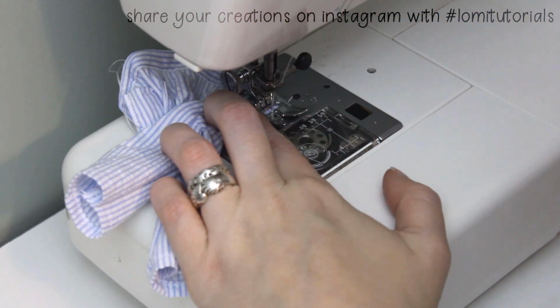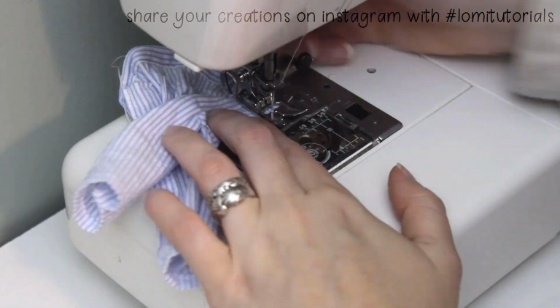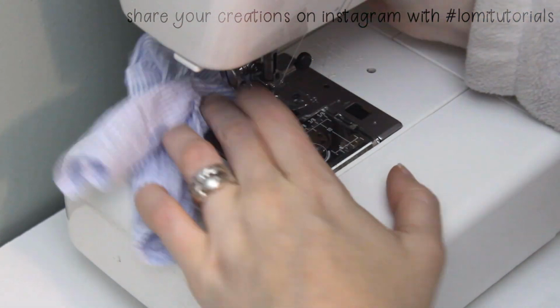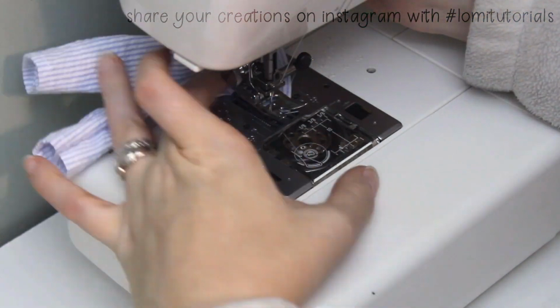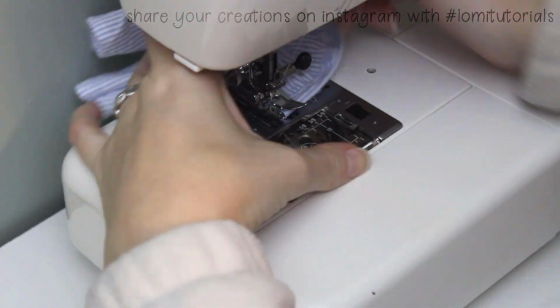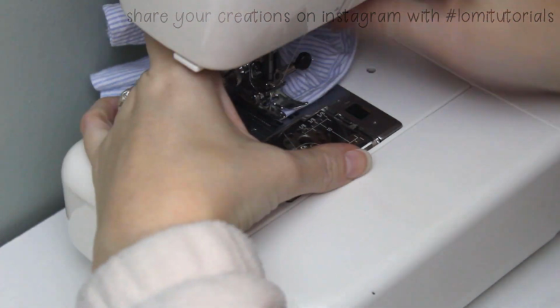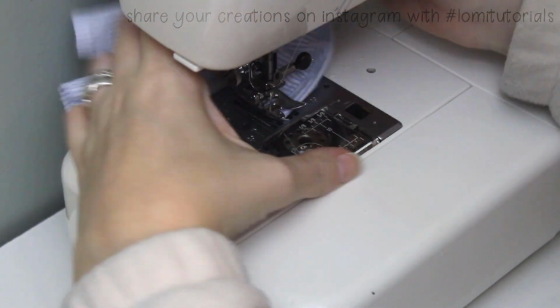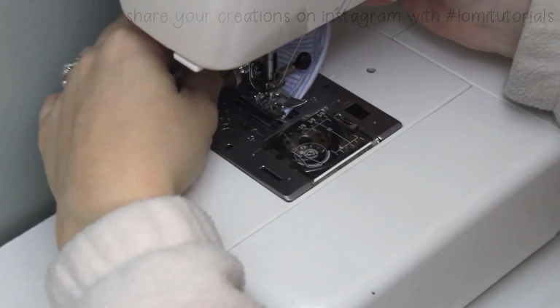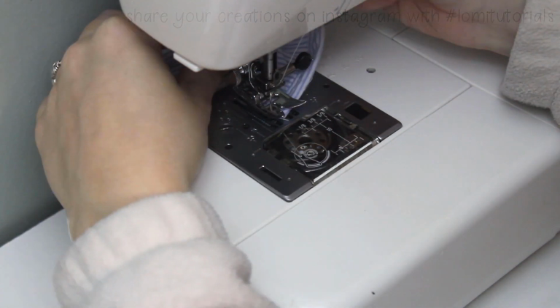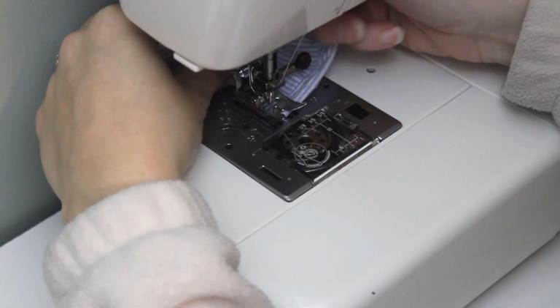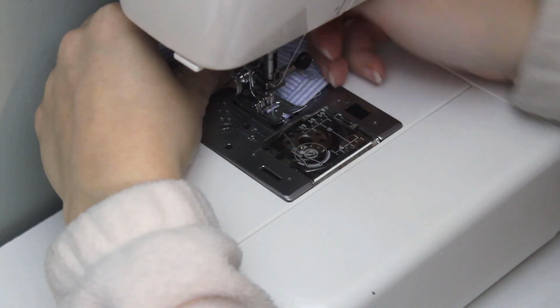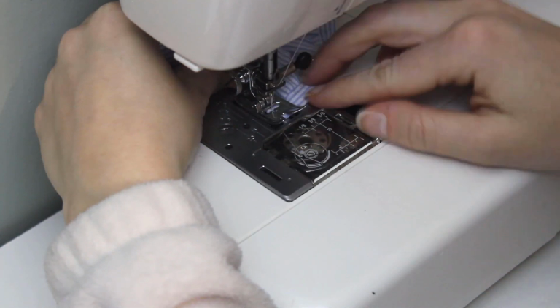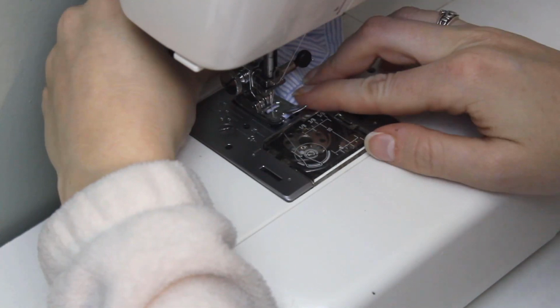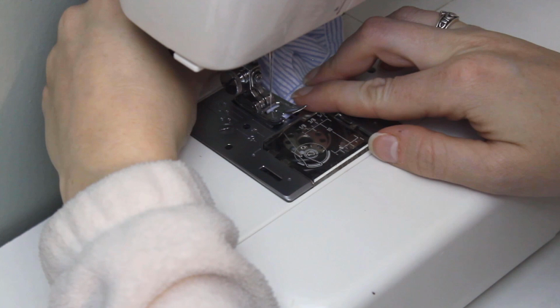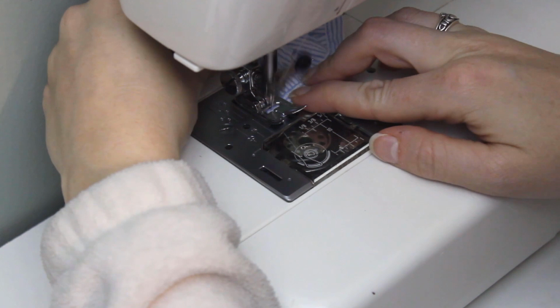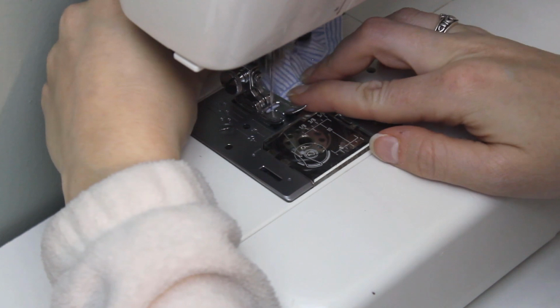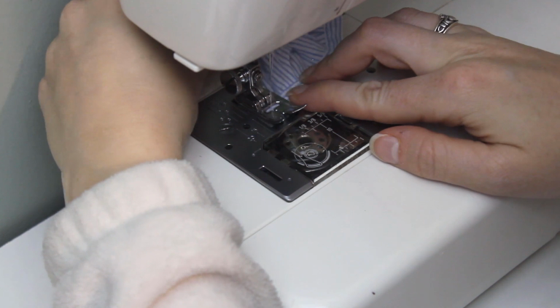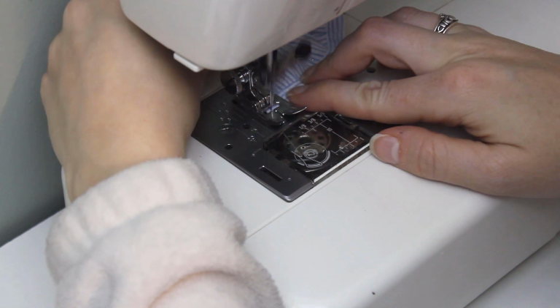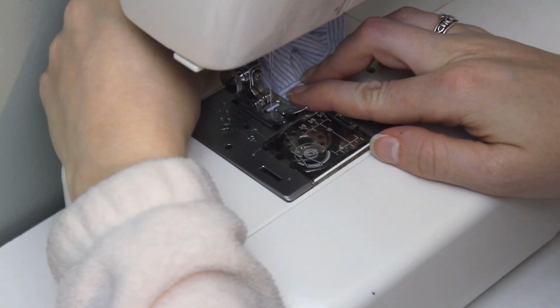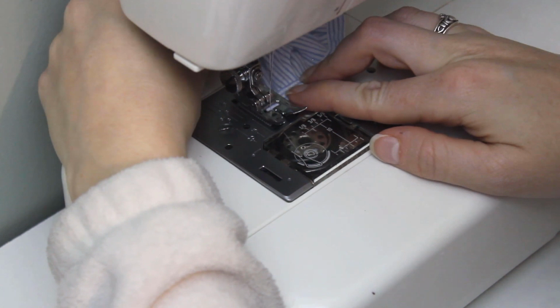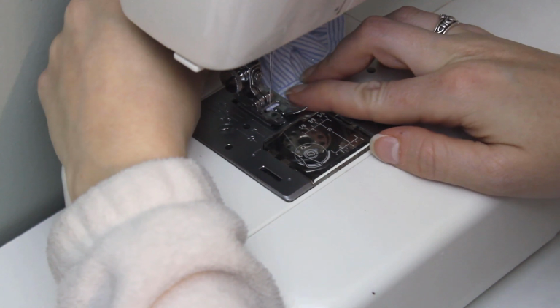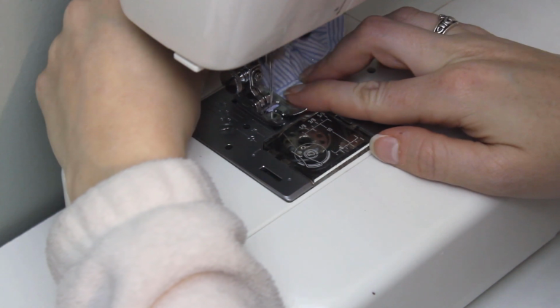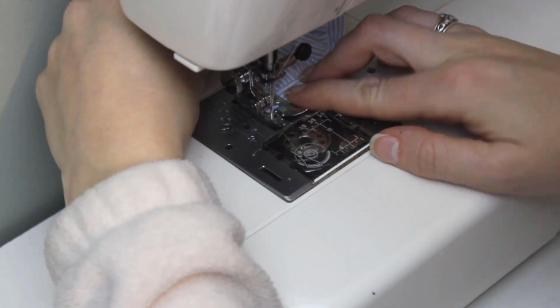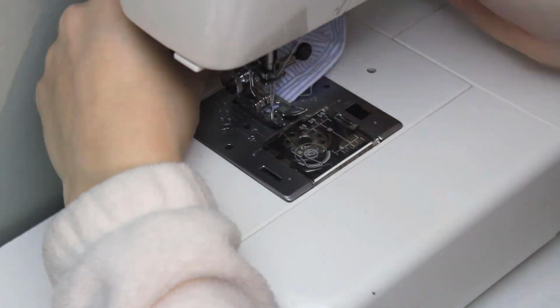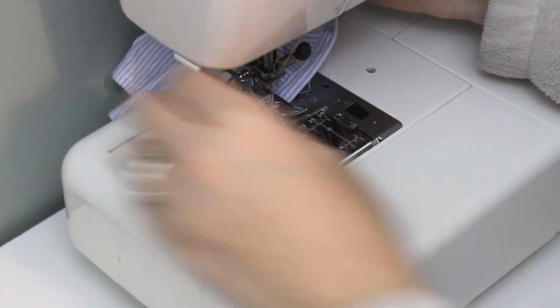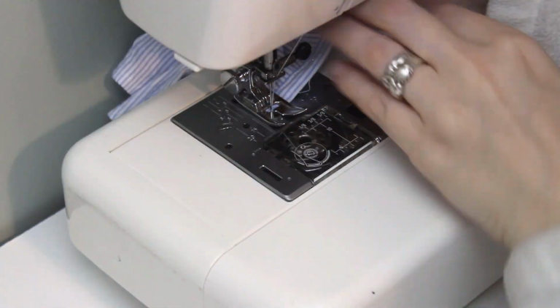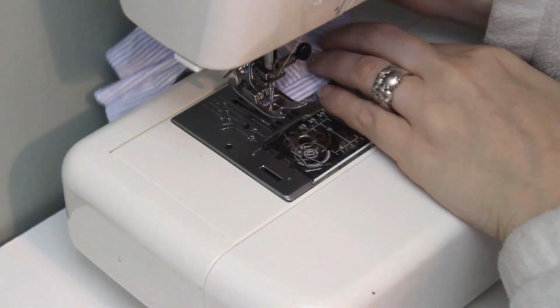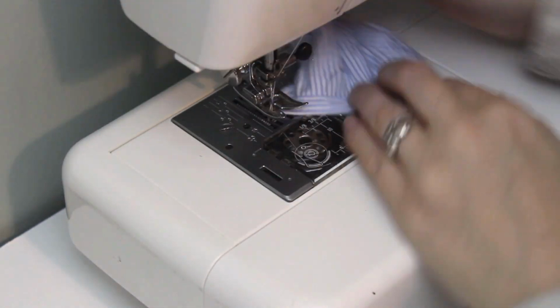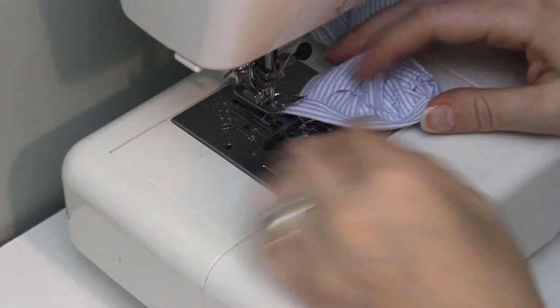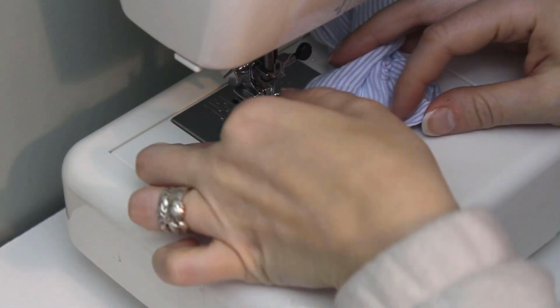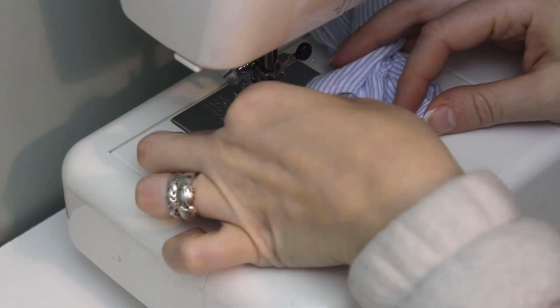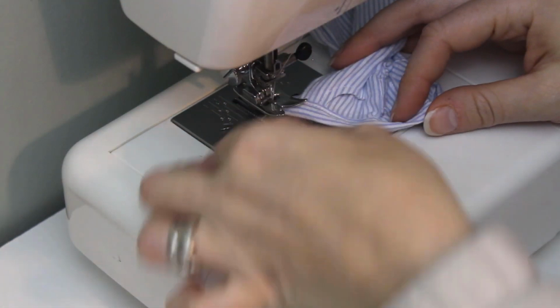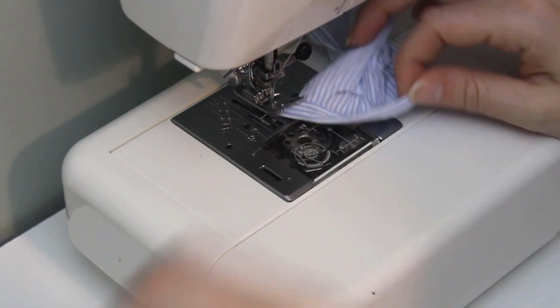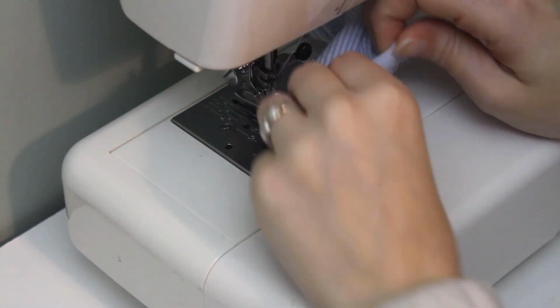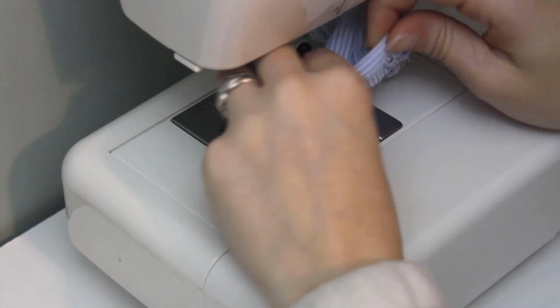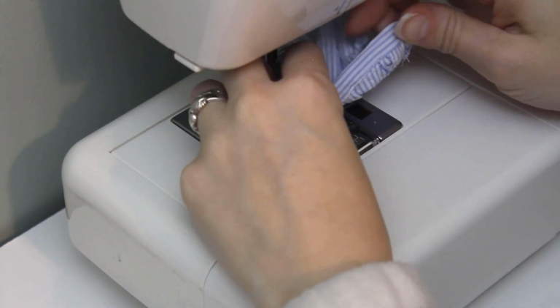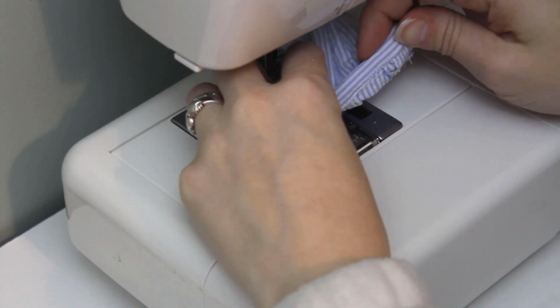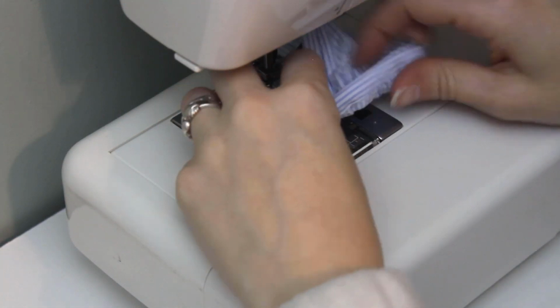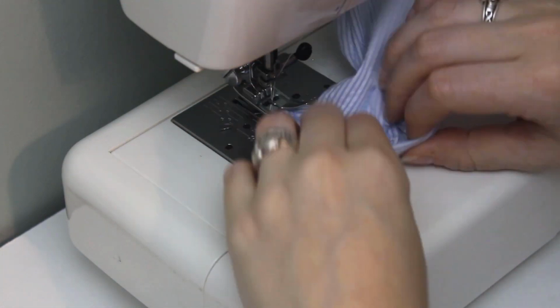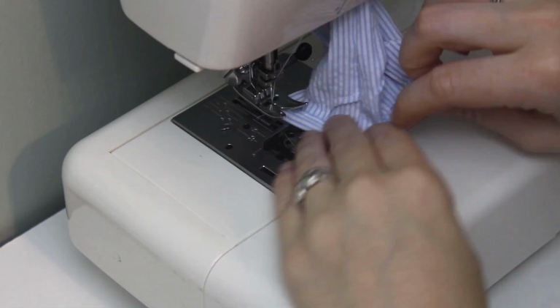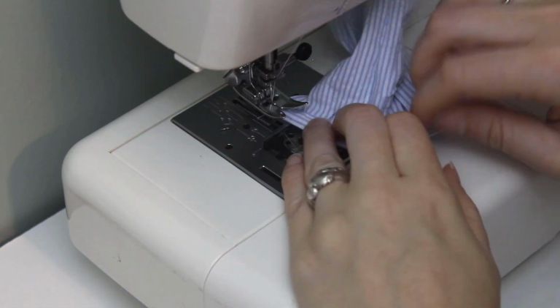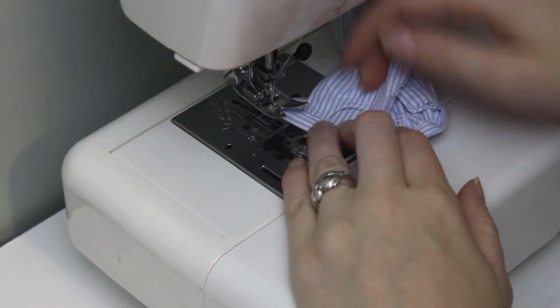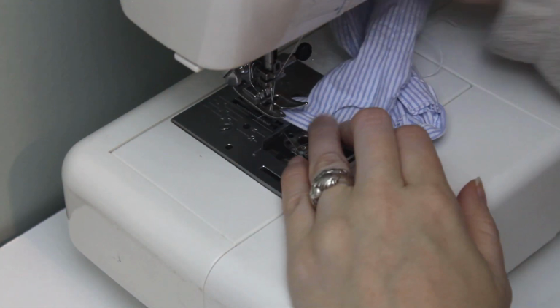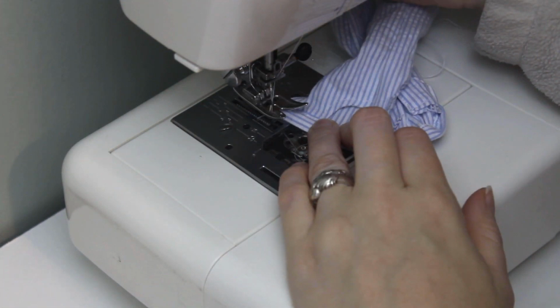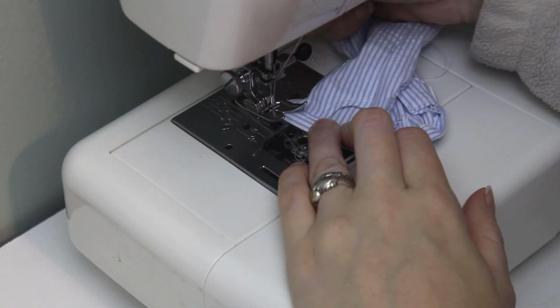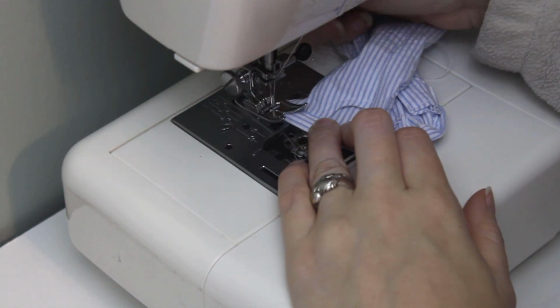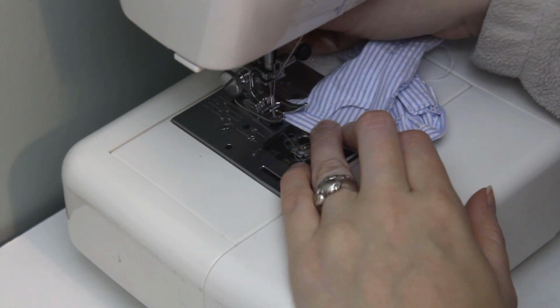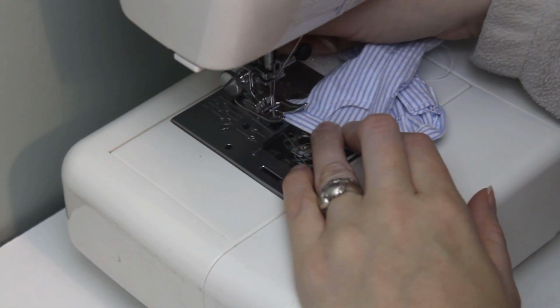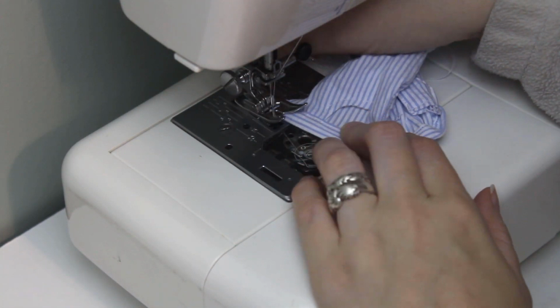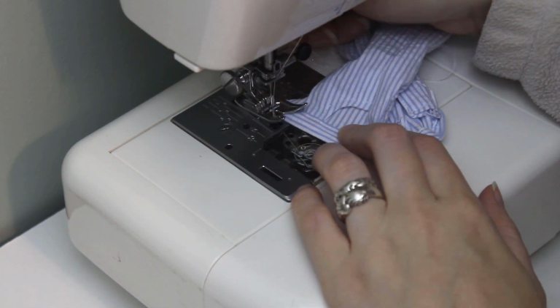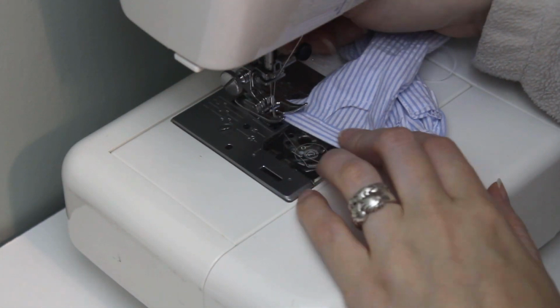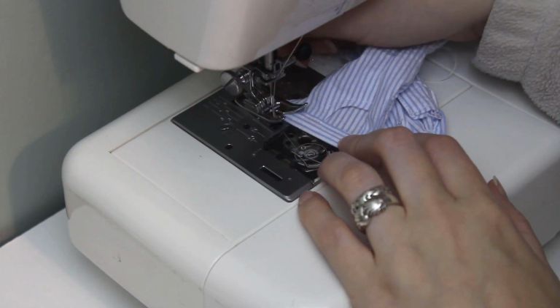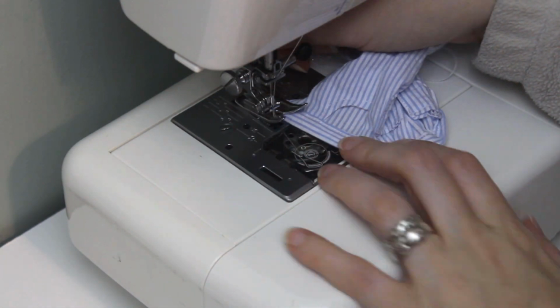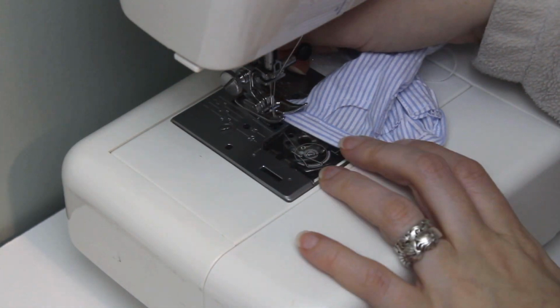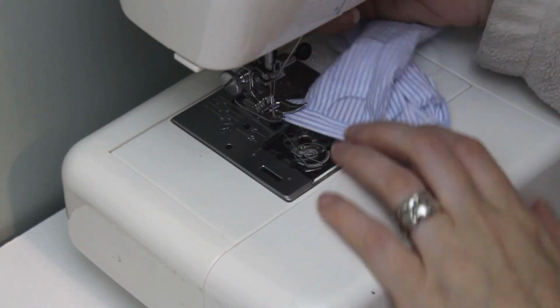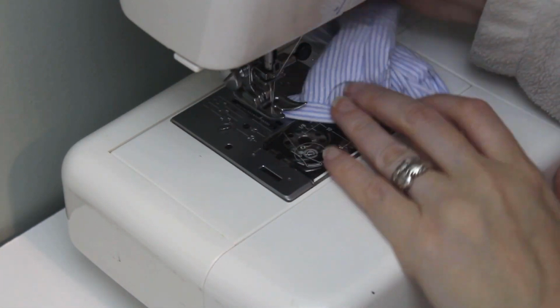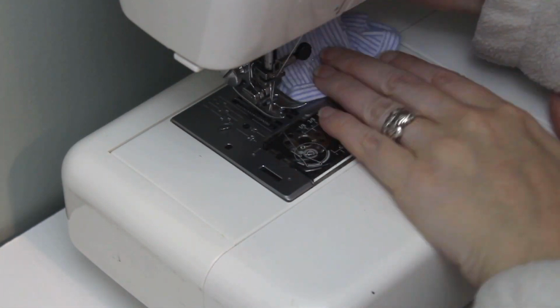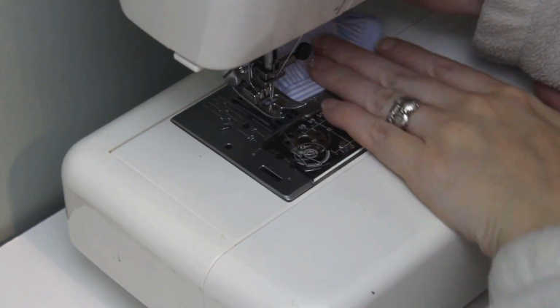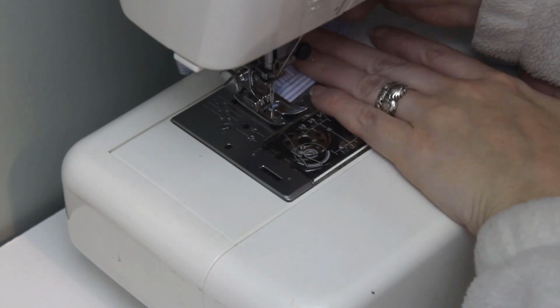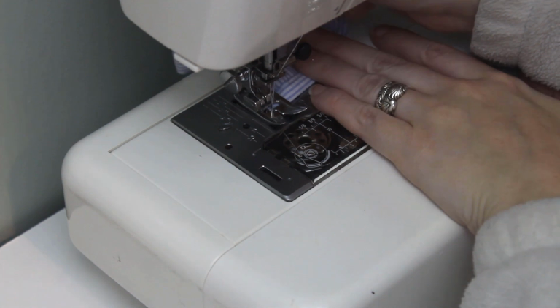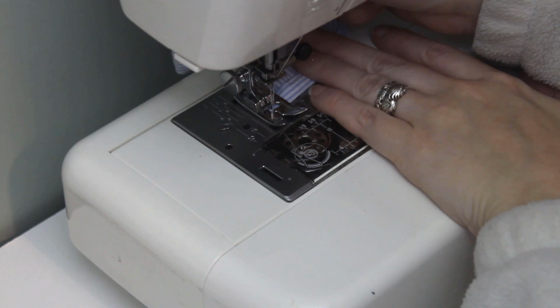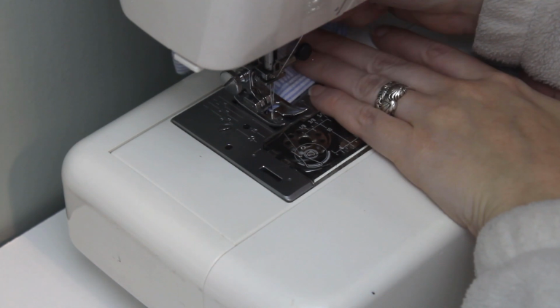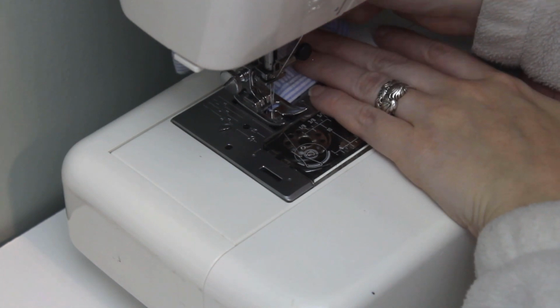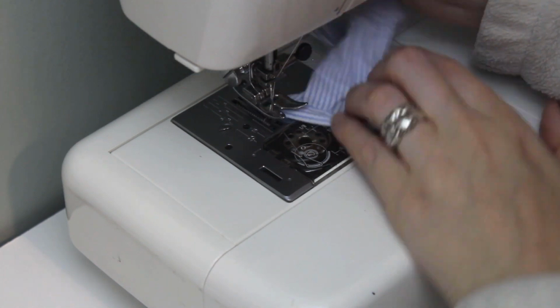At the other end, turn and sew up the front edge, then turn one last time and topstitch across the very top edge of your waistband.